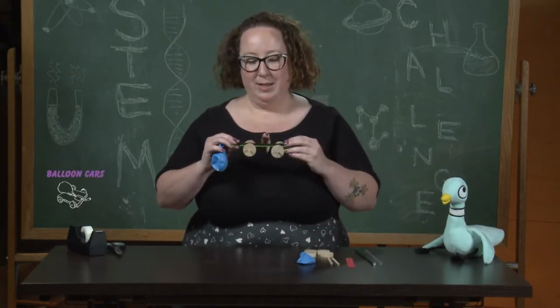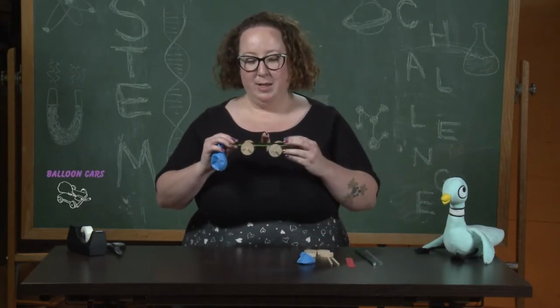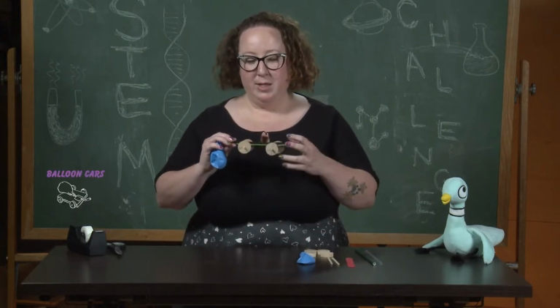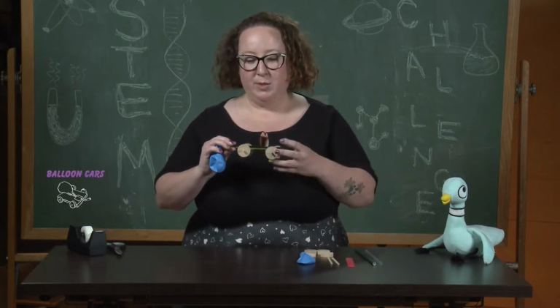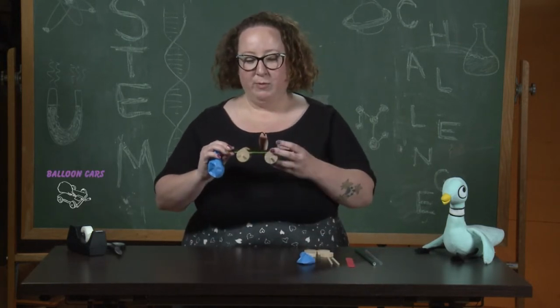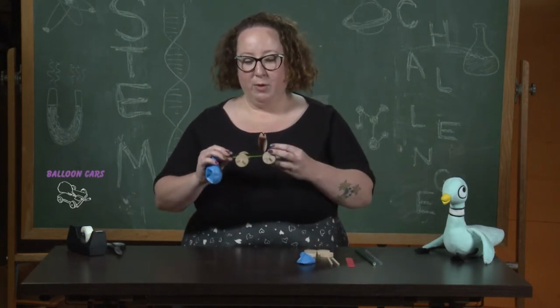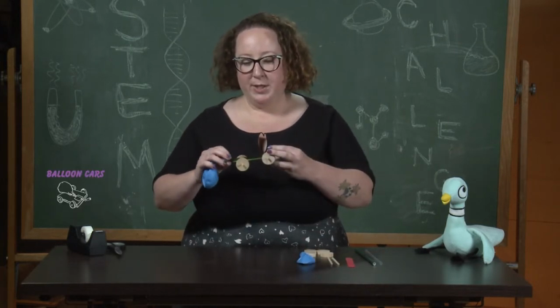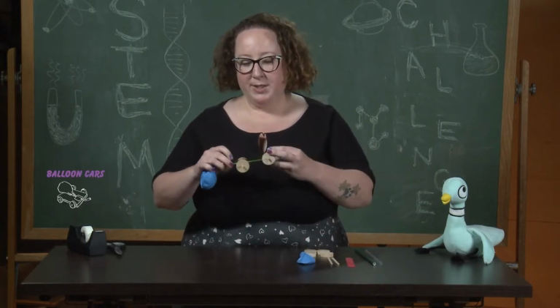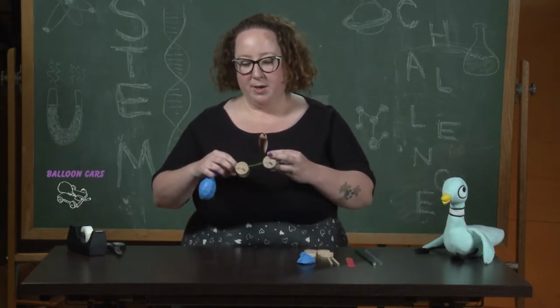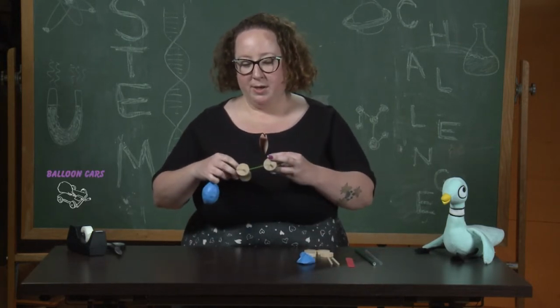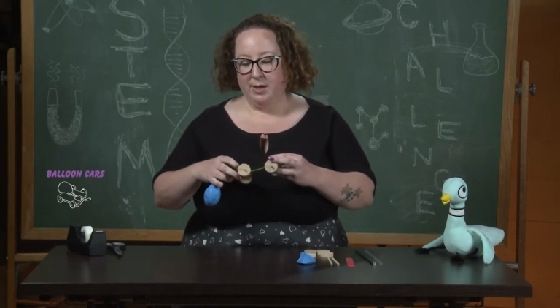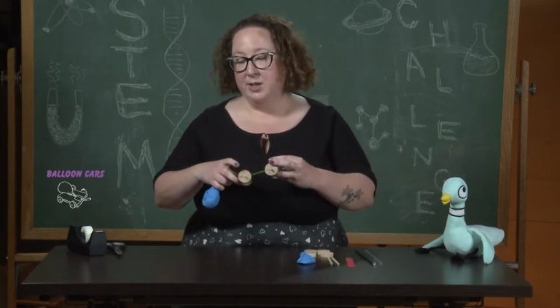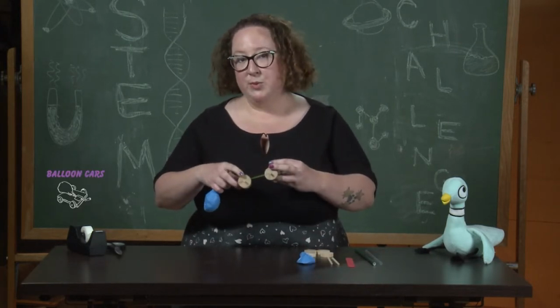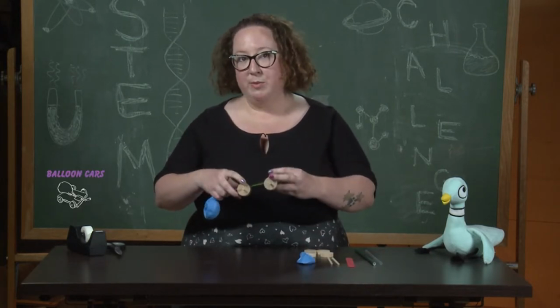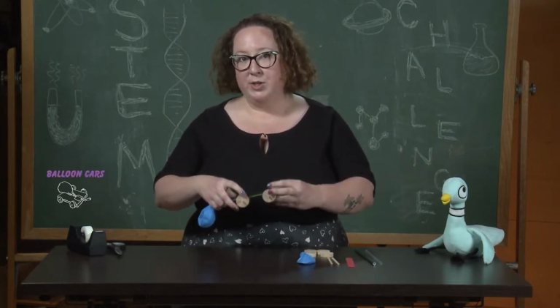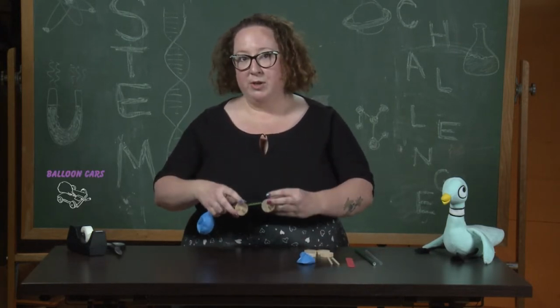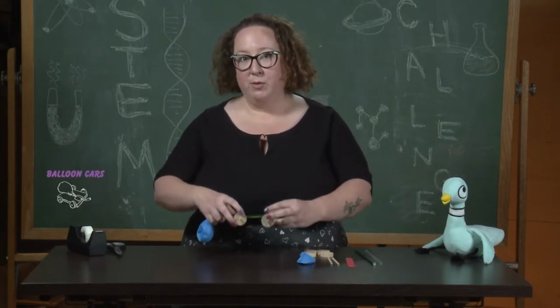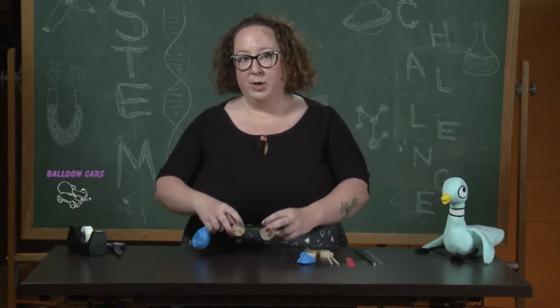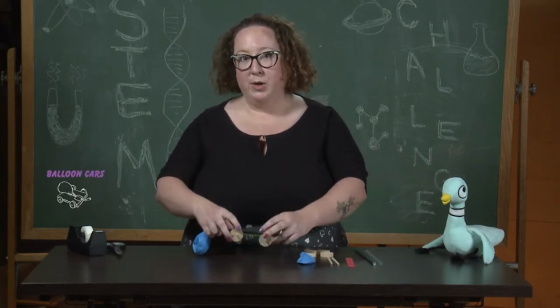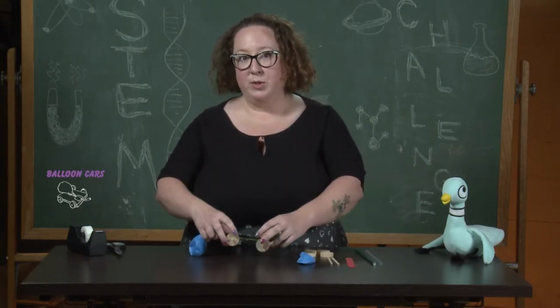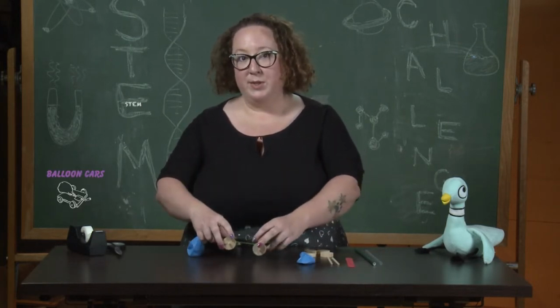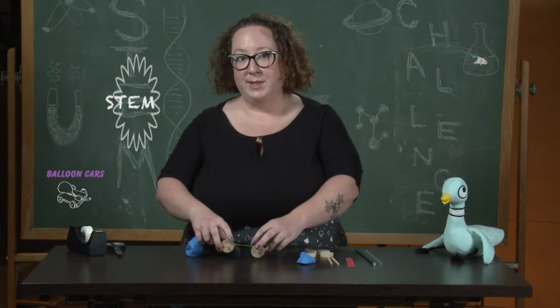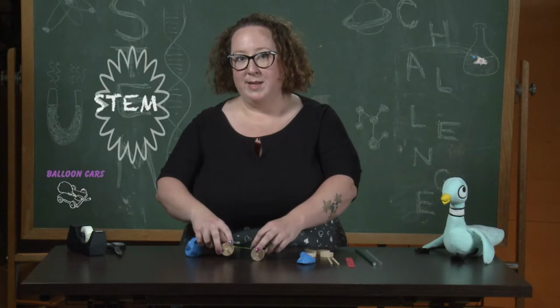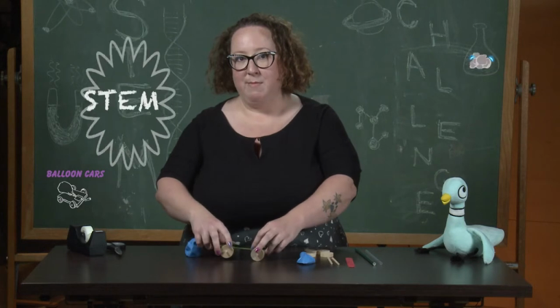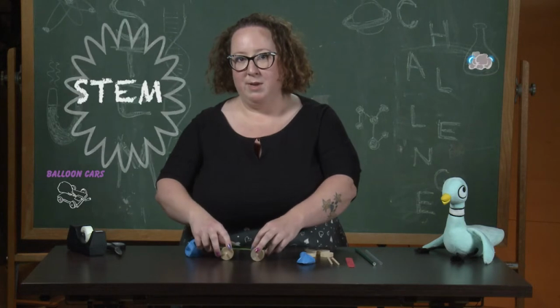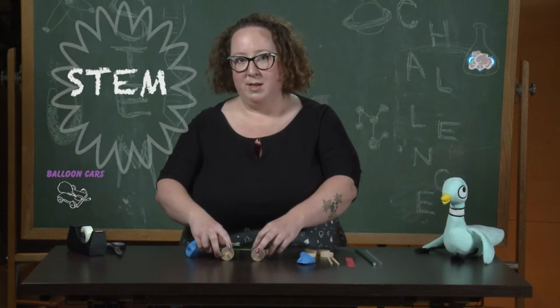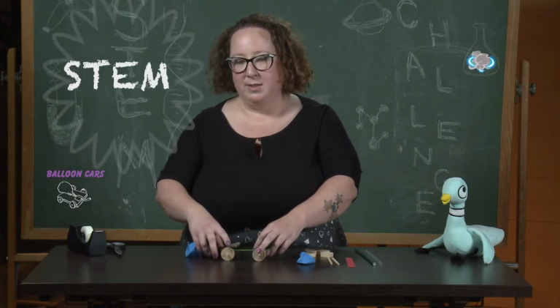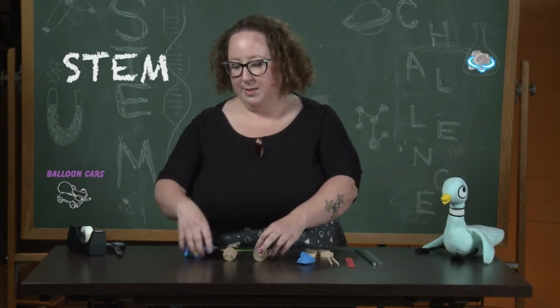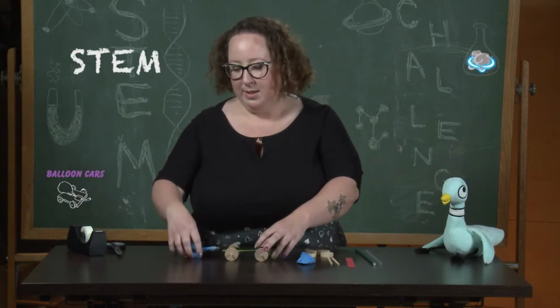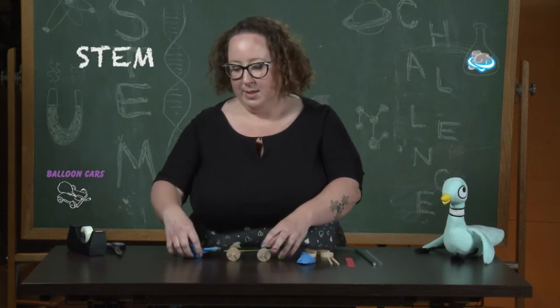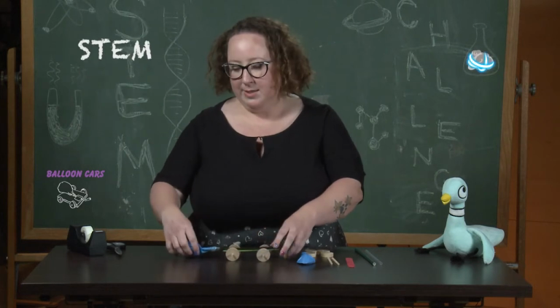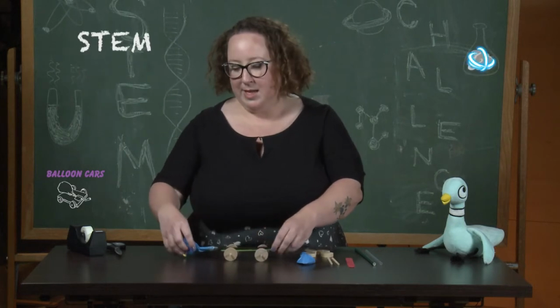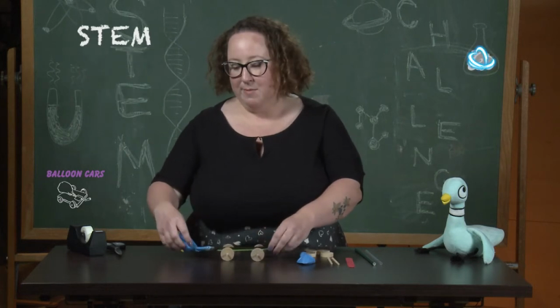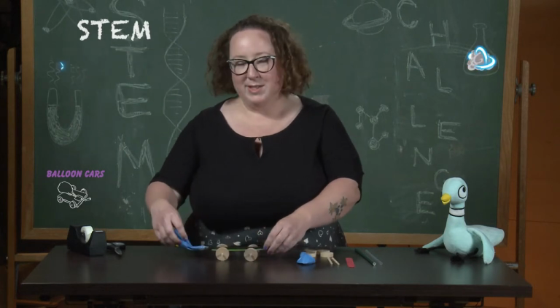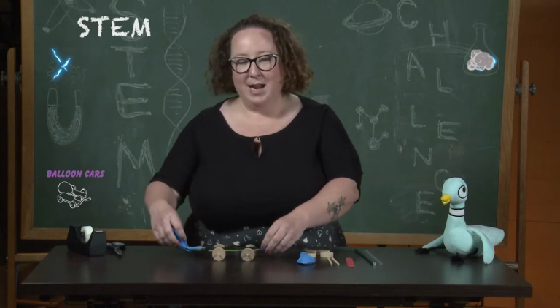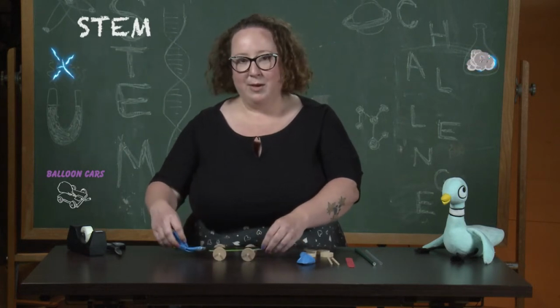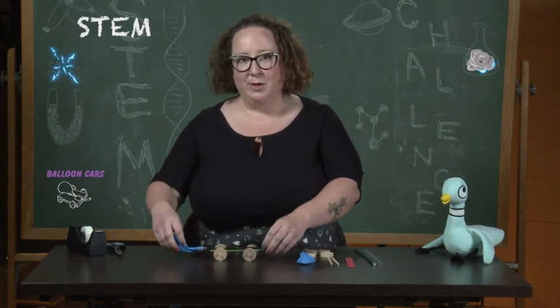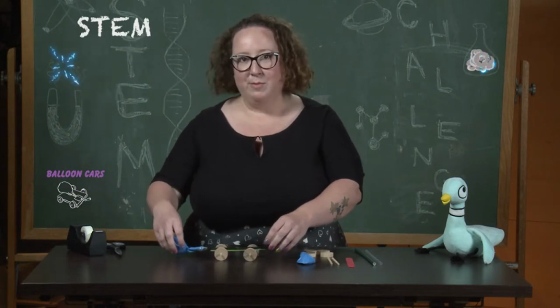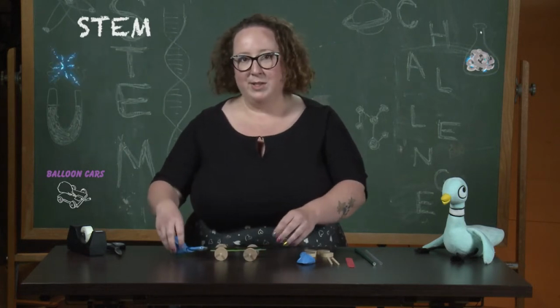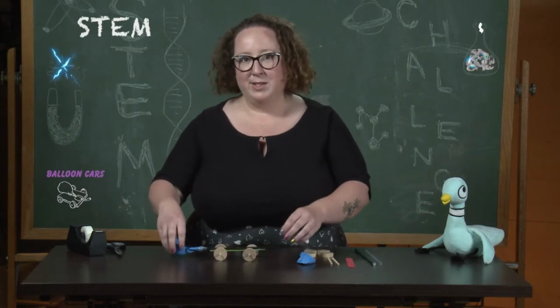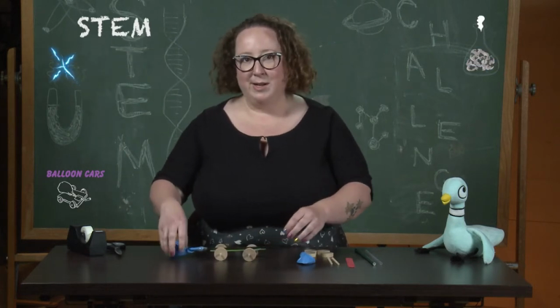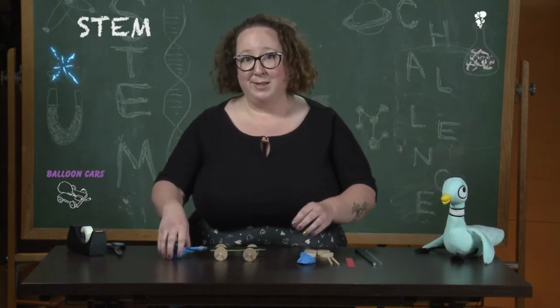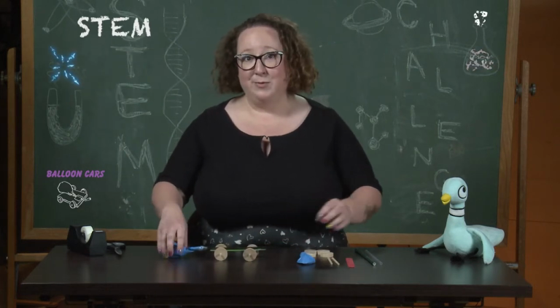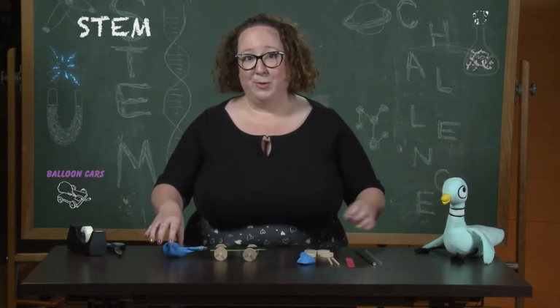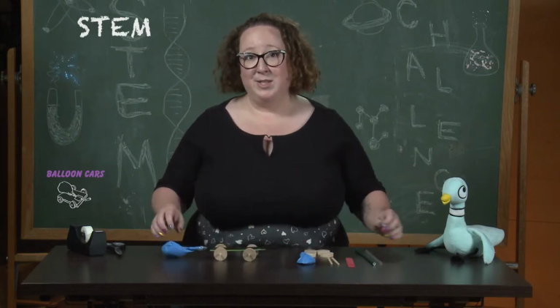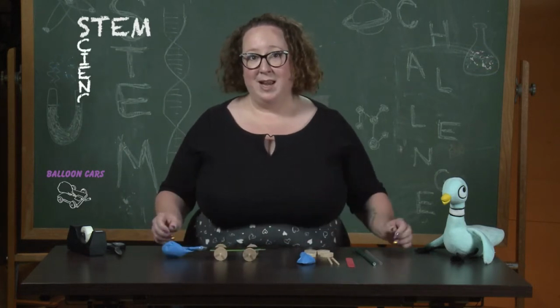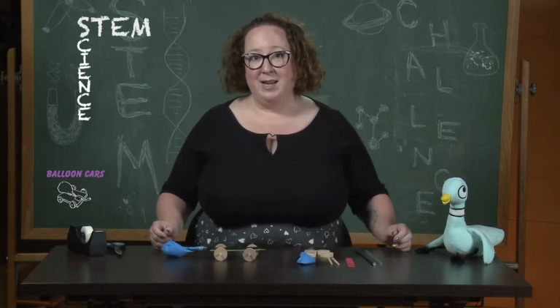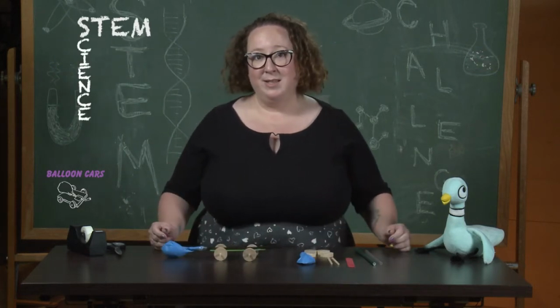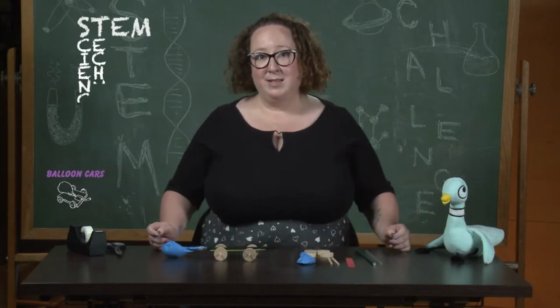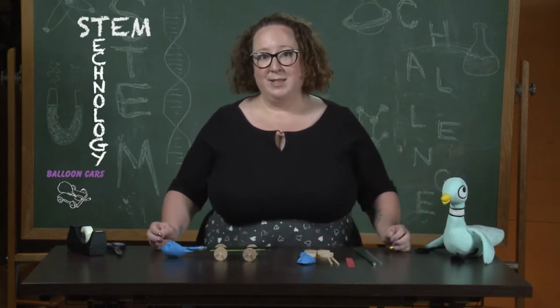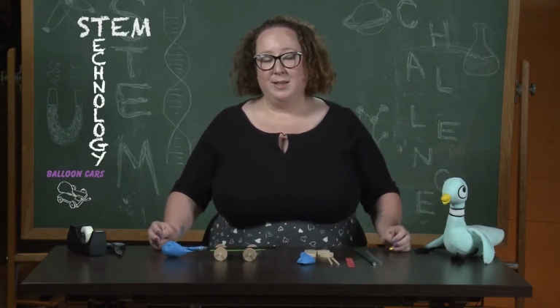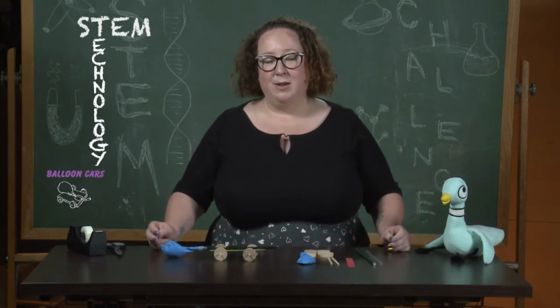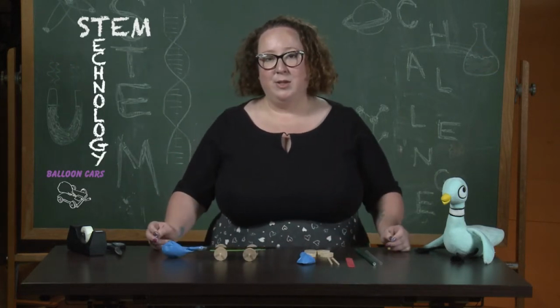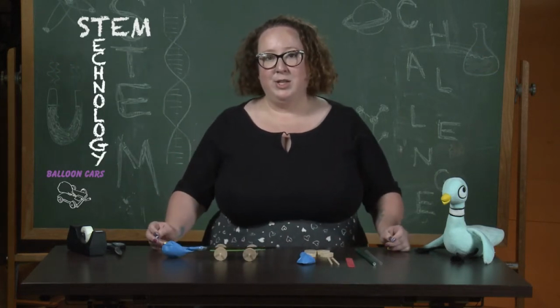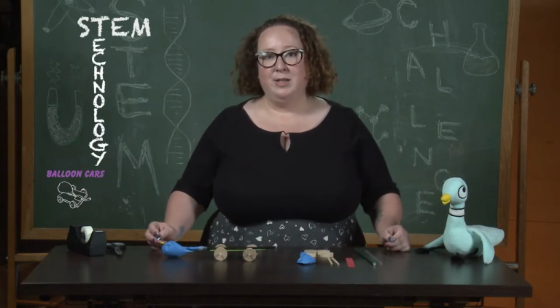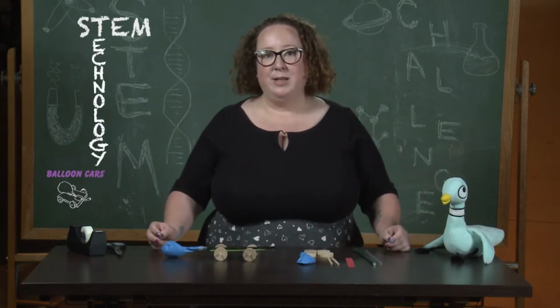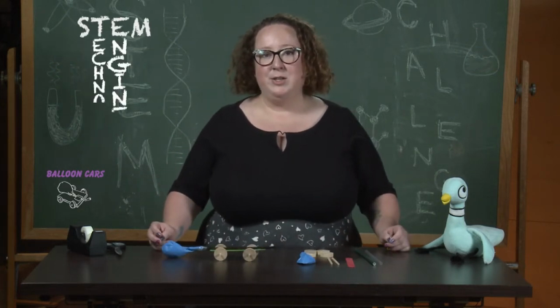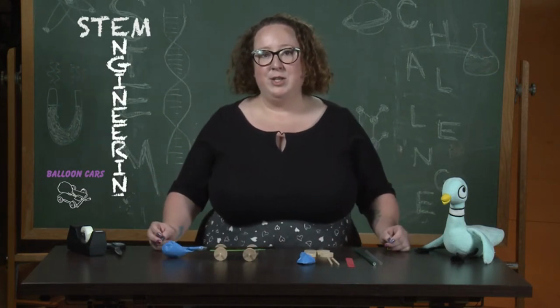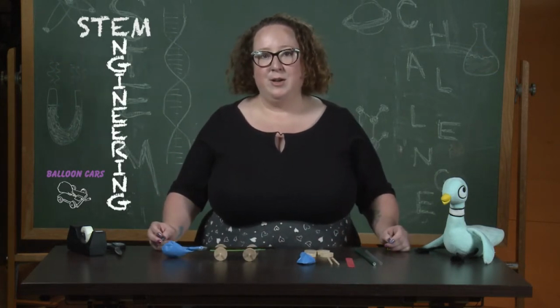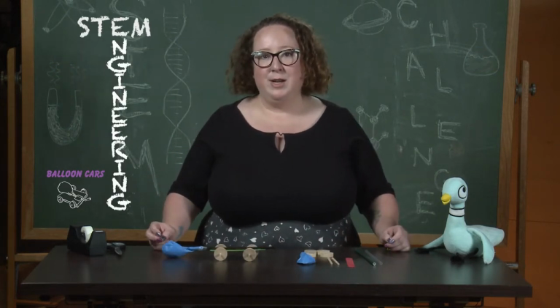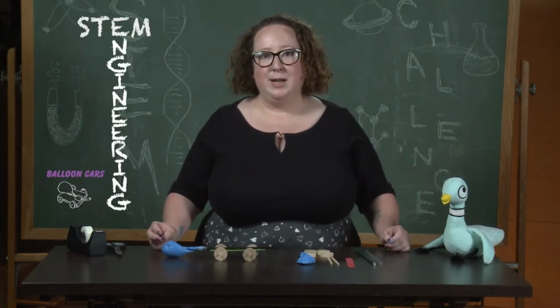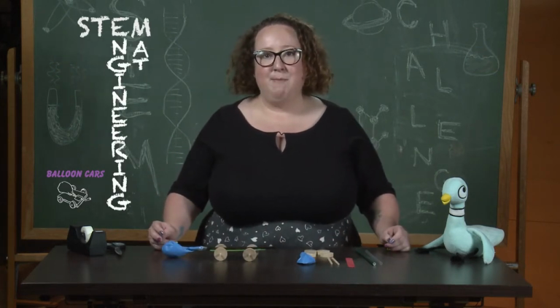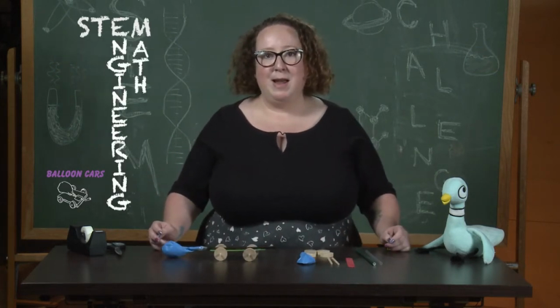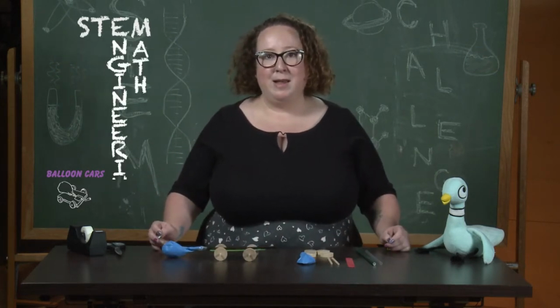Before we get started I just want to make sure everyone knows what STEM is. STEM is an acronym that stands for science, technology, engineering and math.